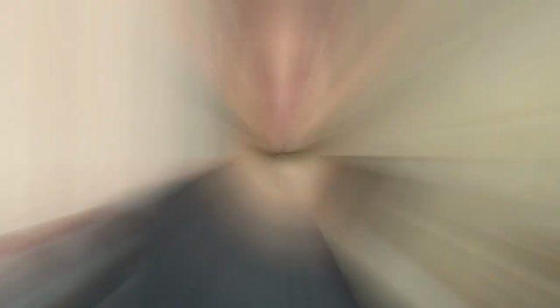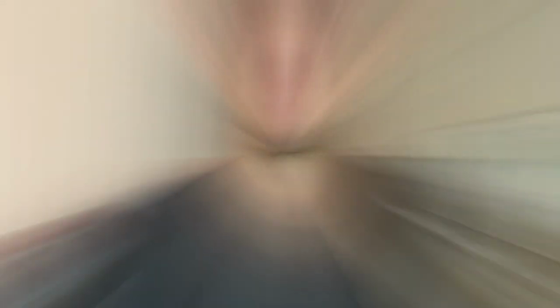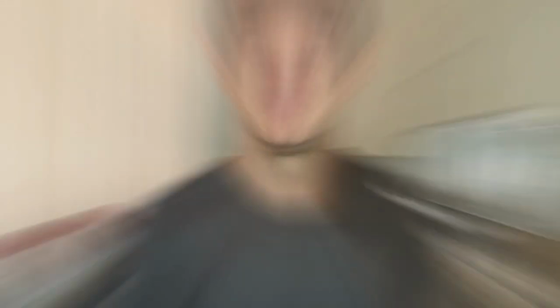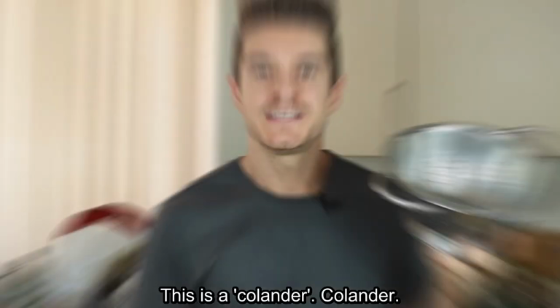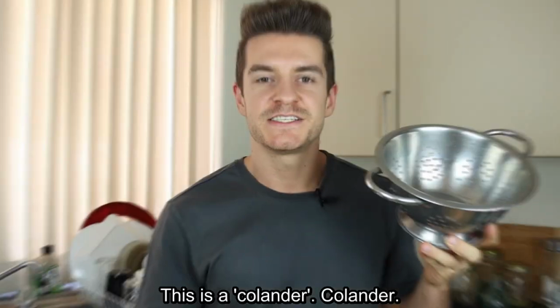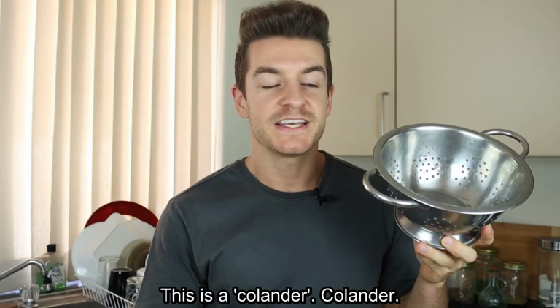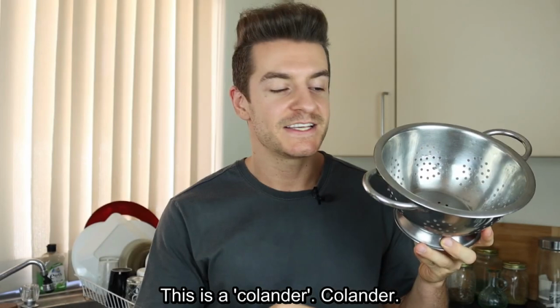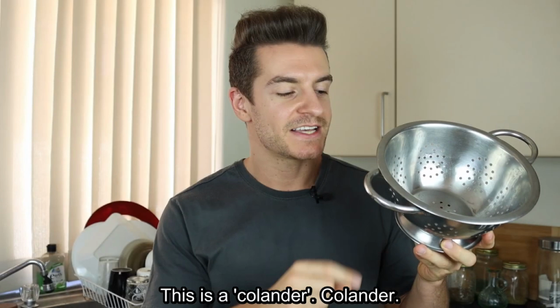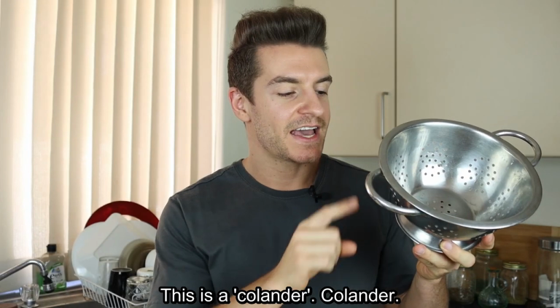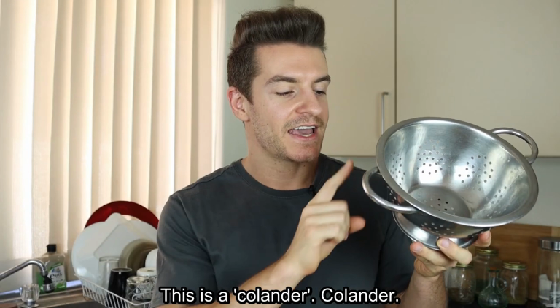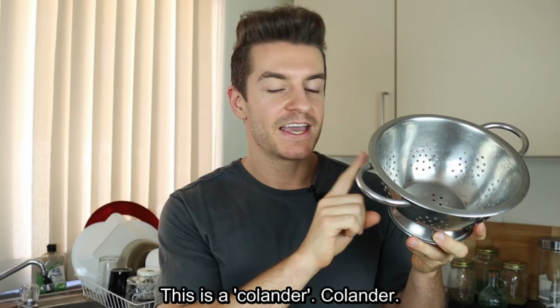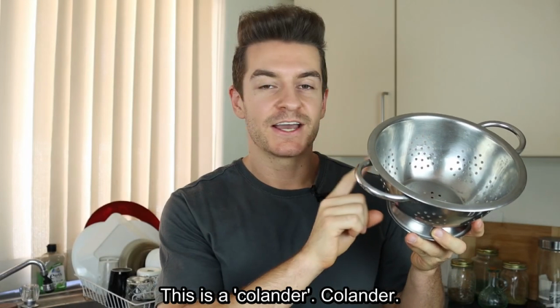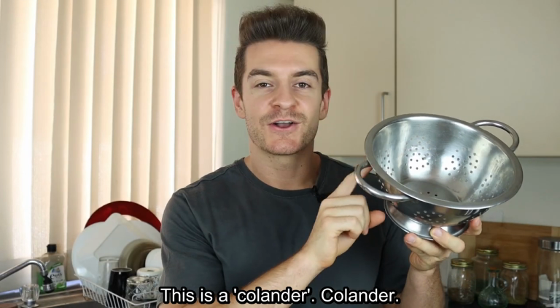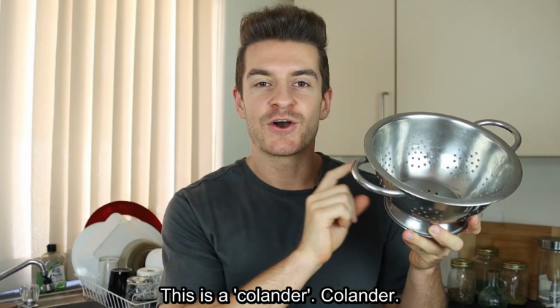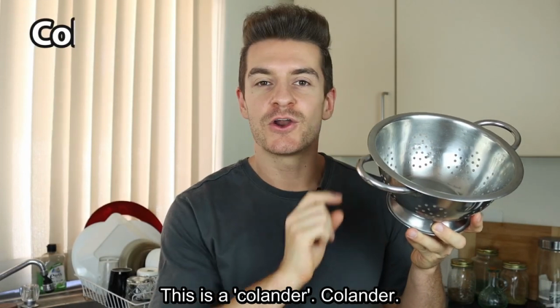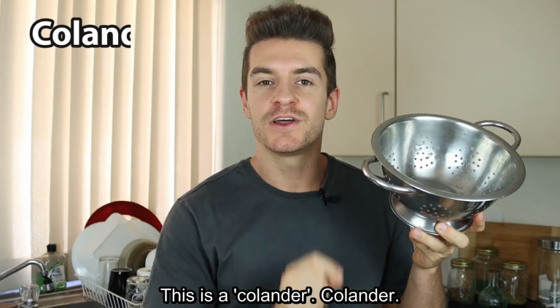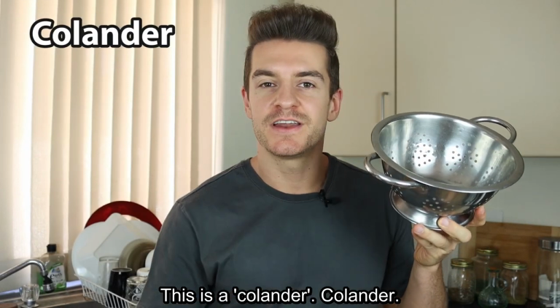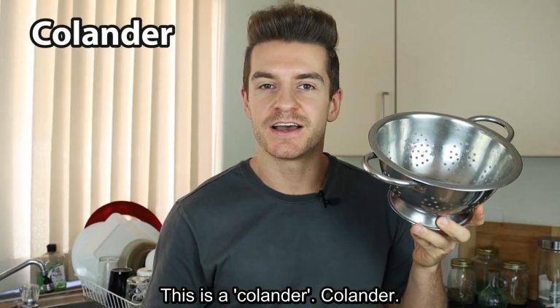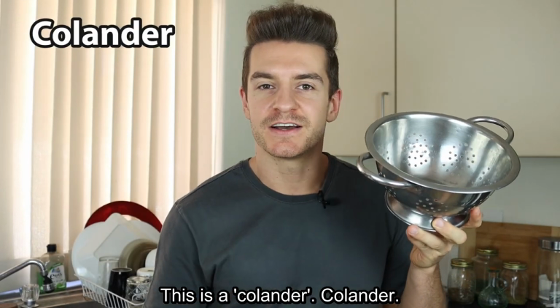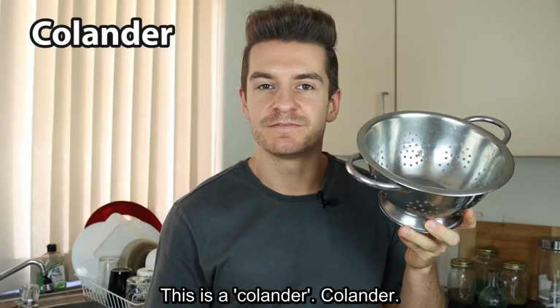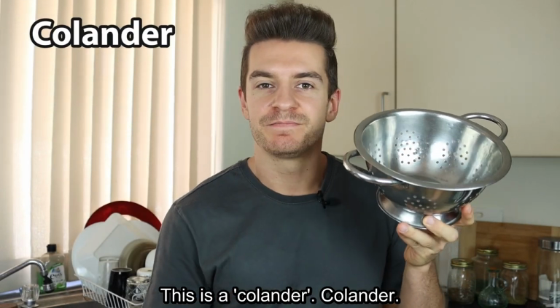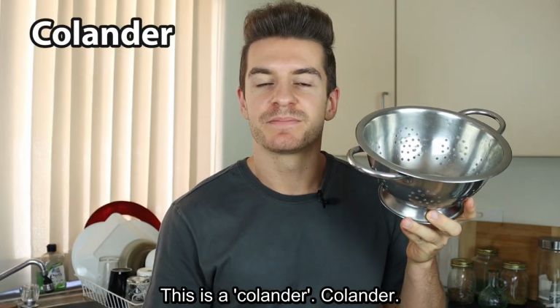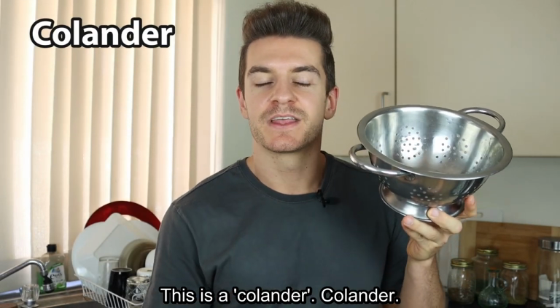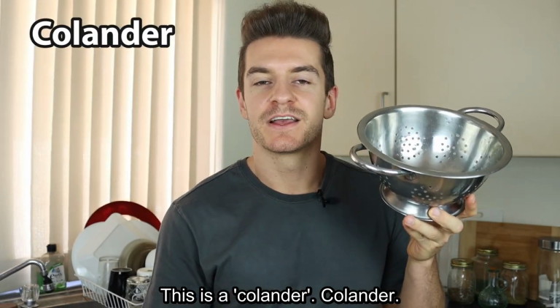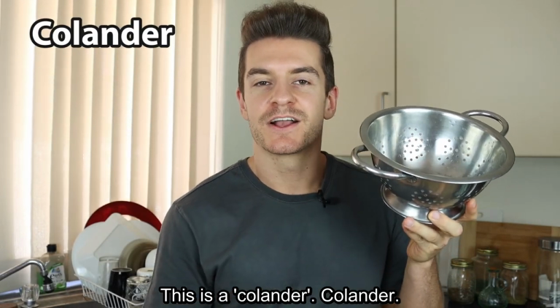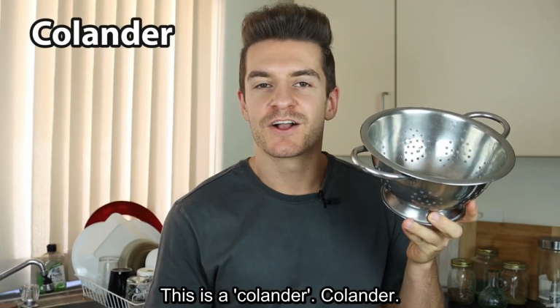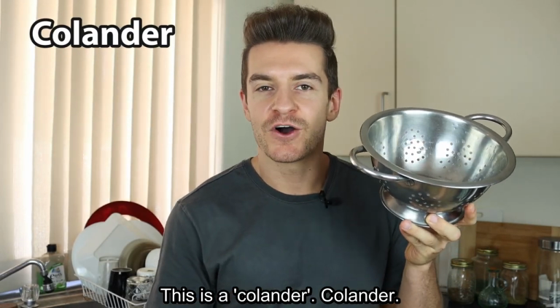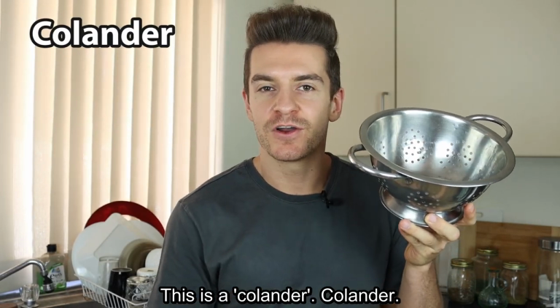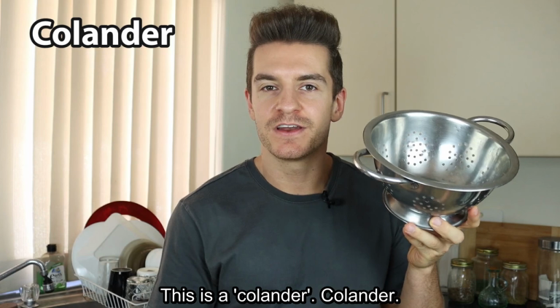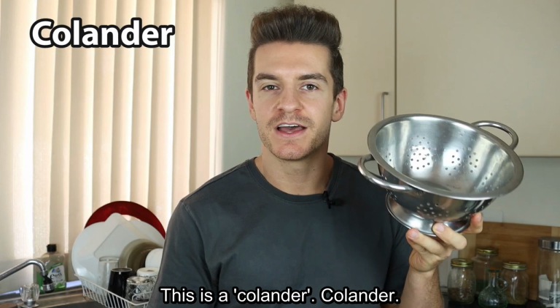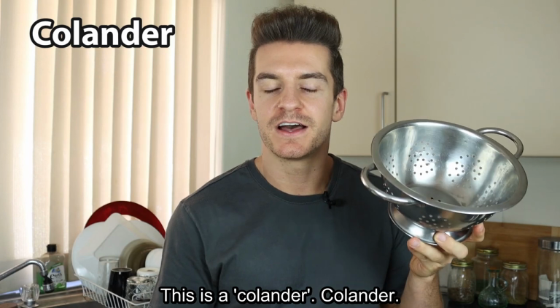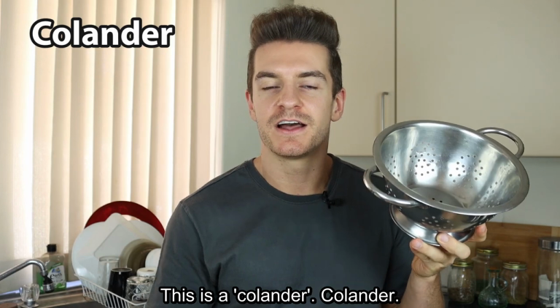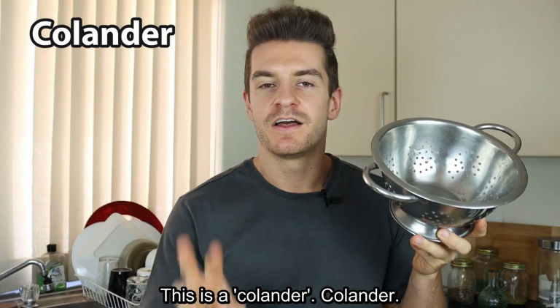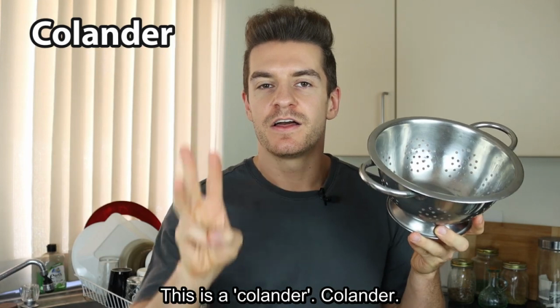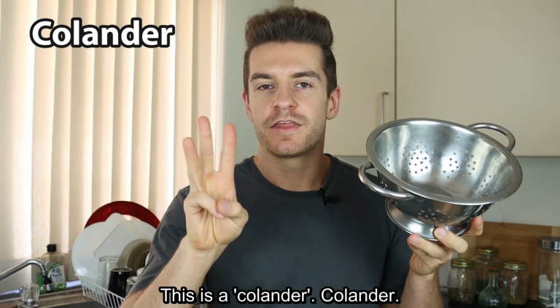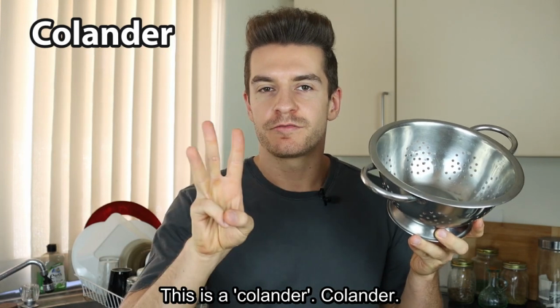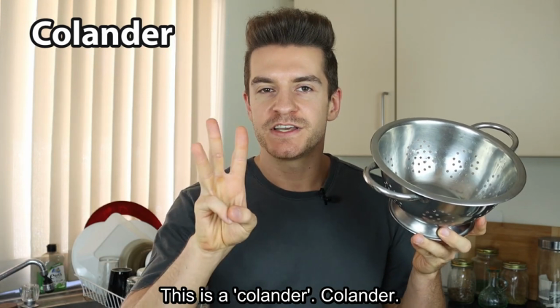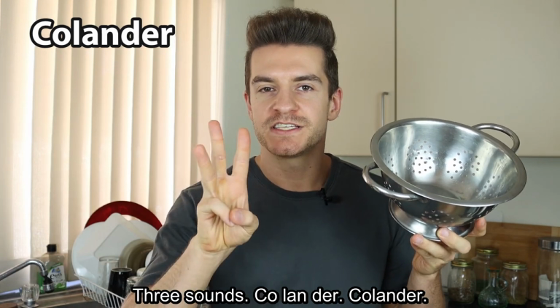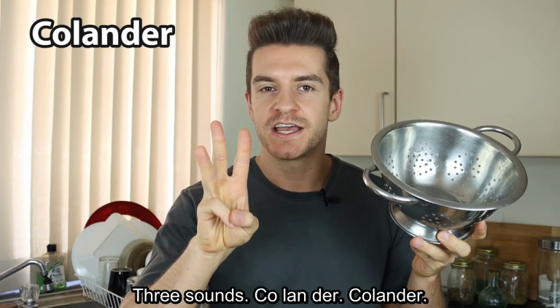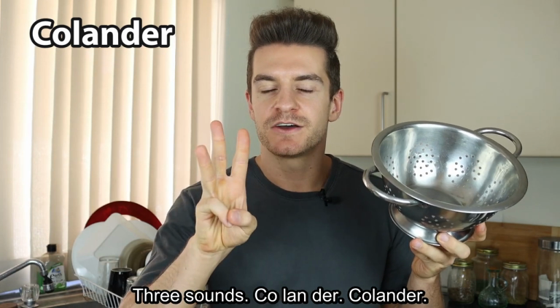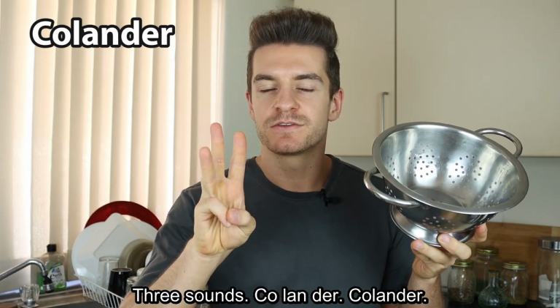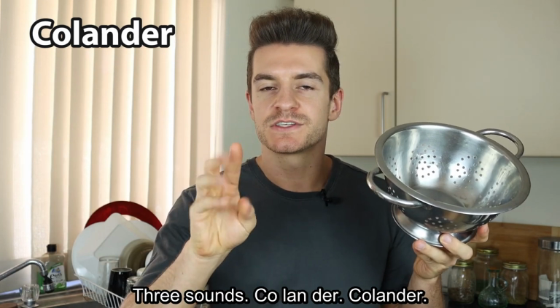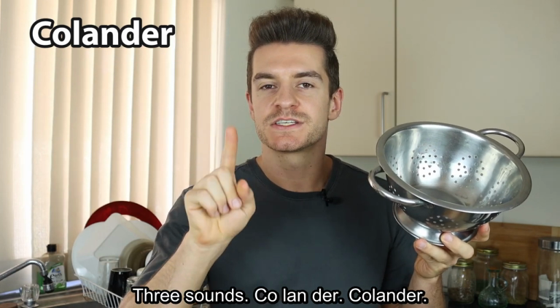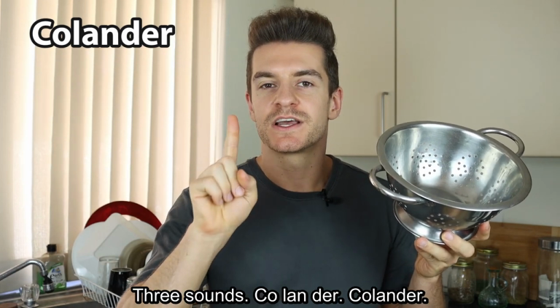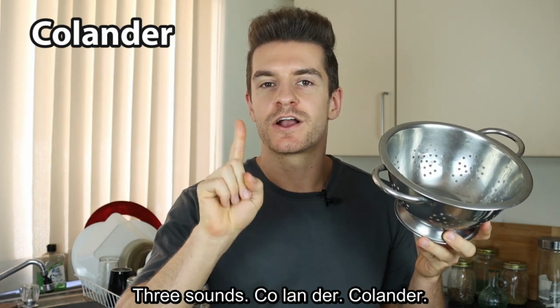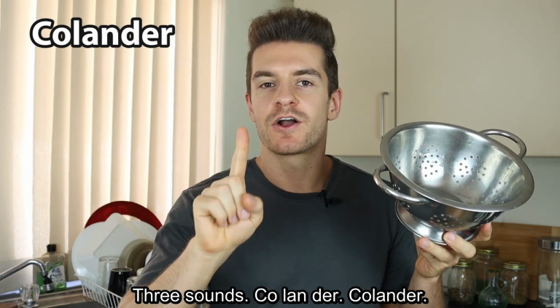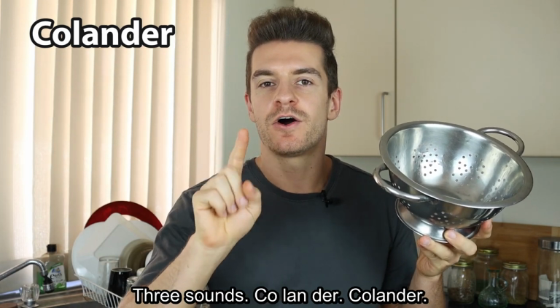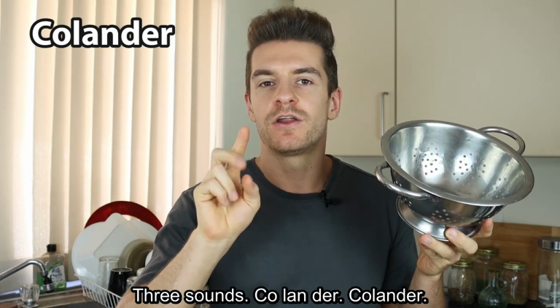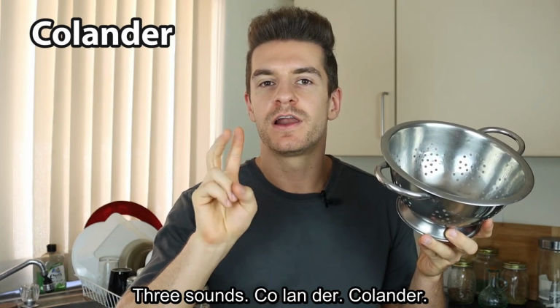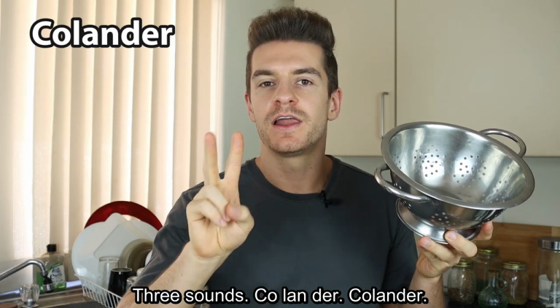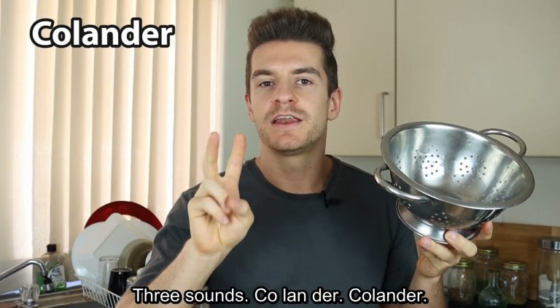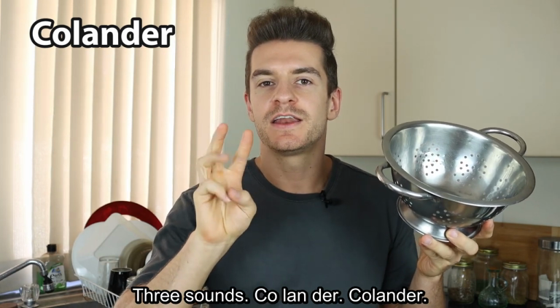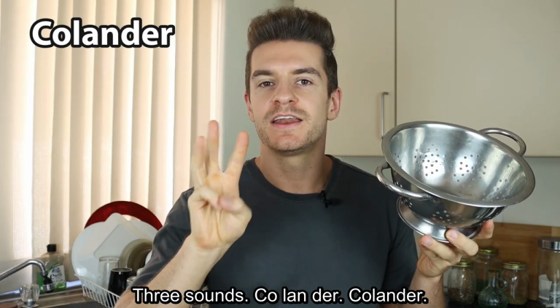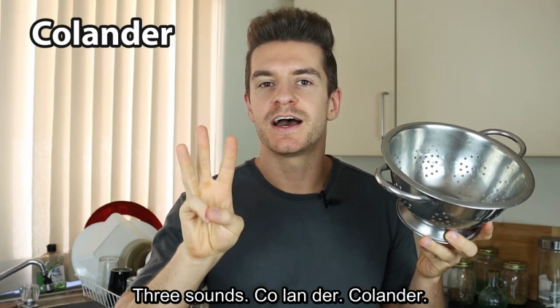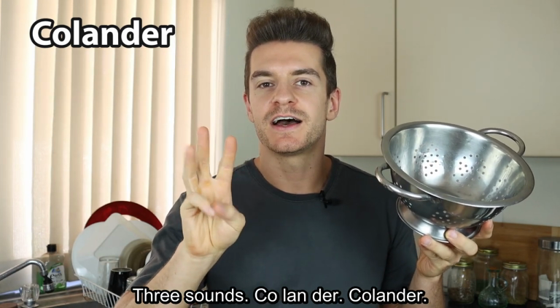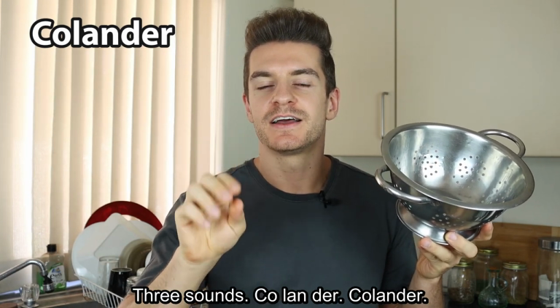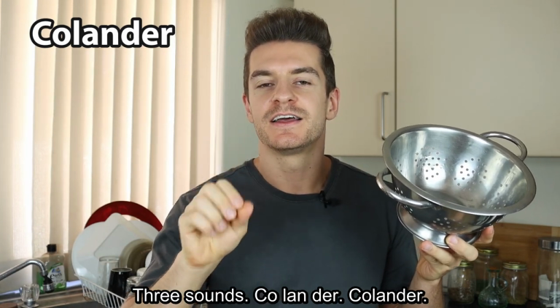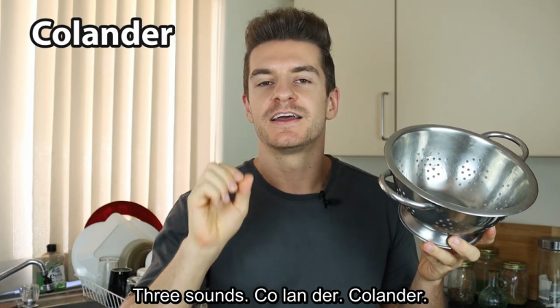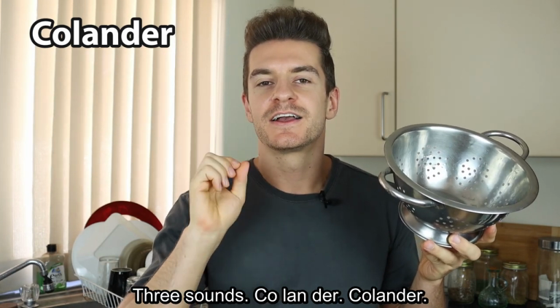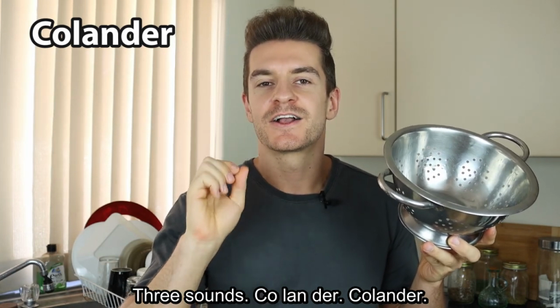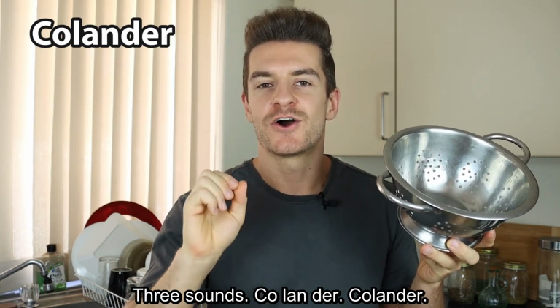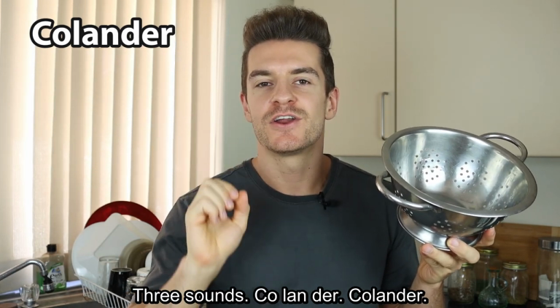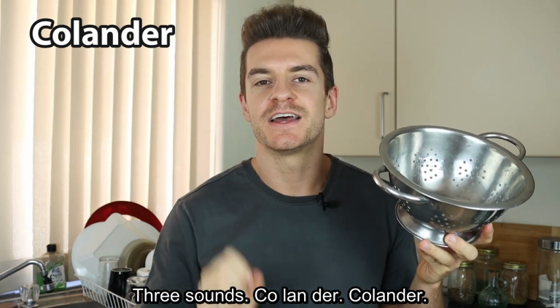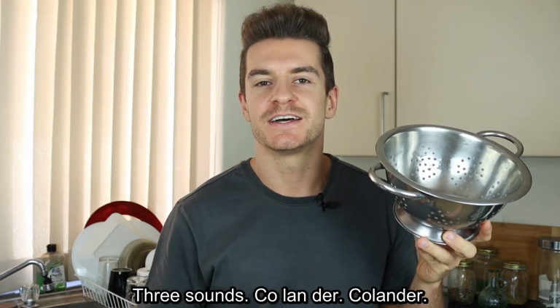This is a colander. Three sounds. Colander.